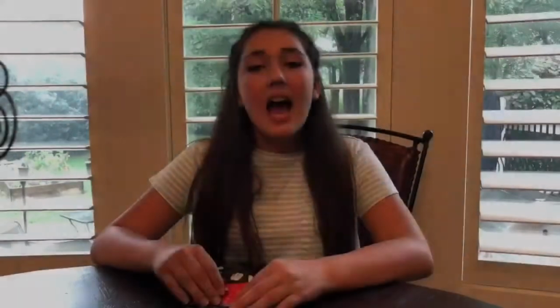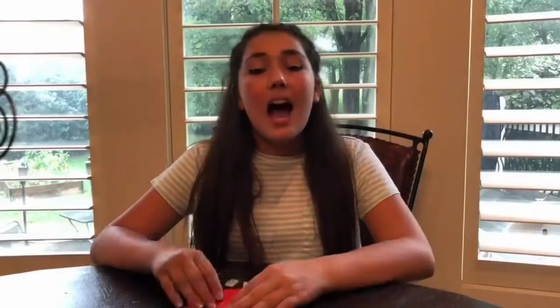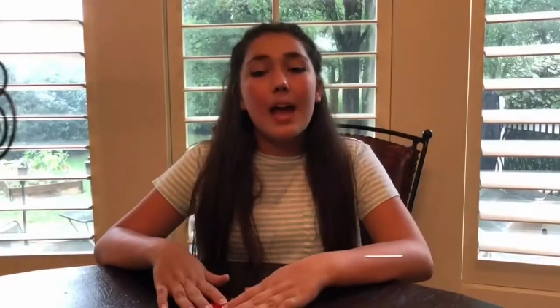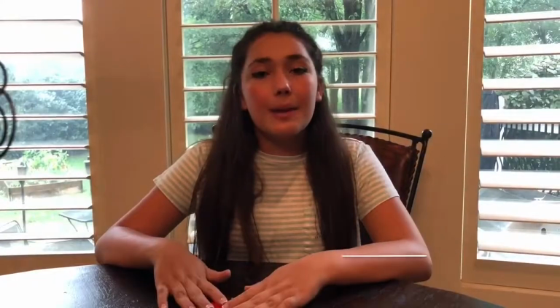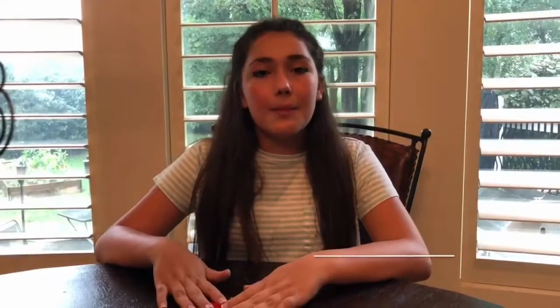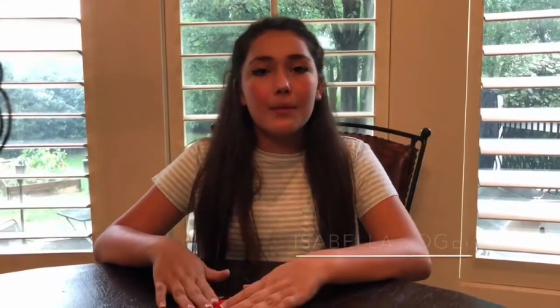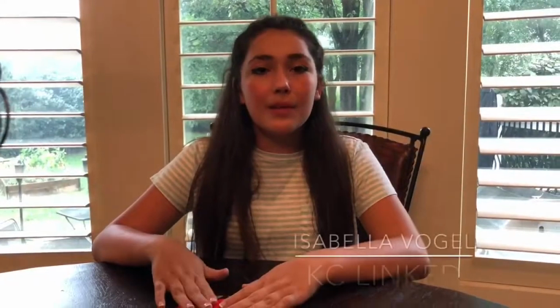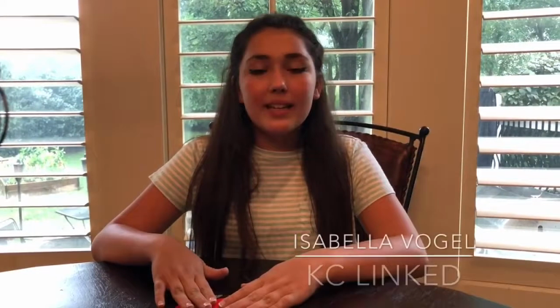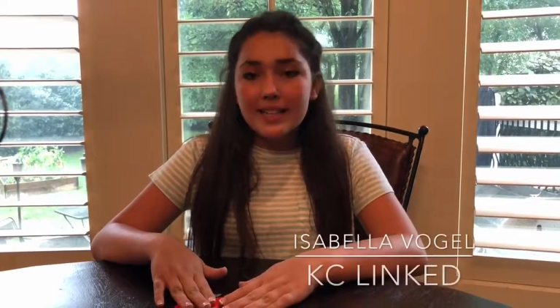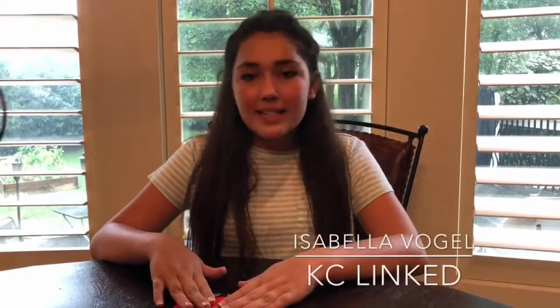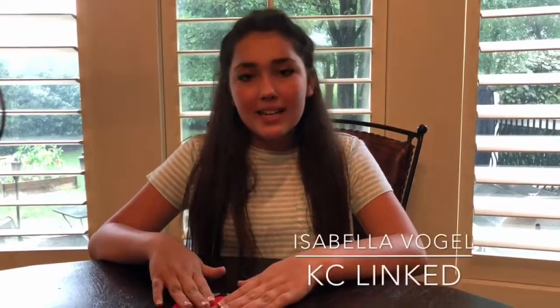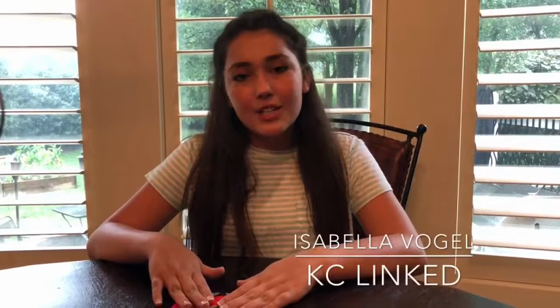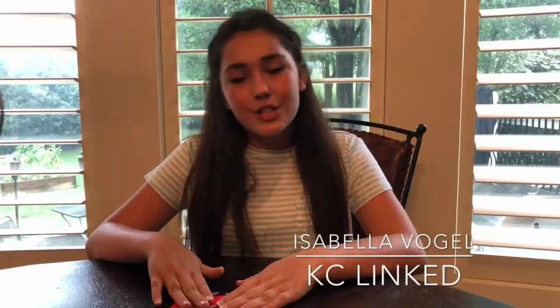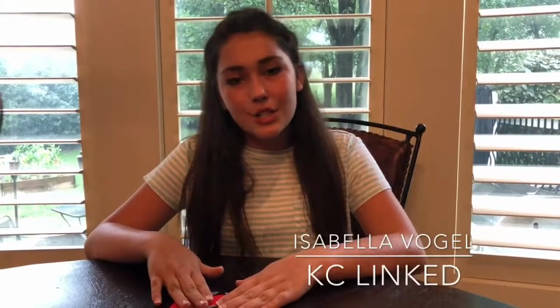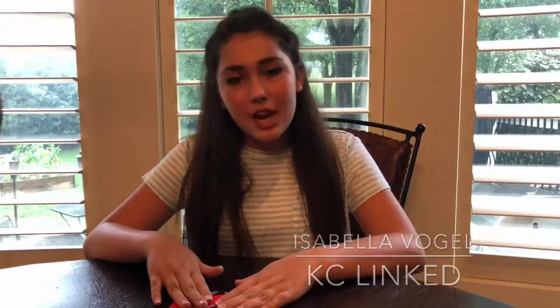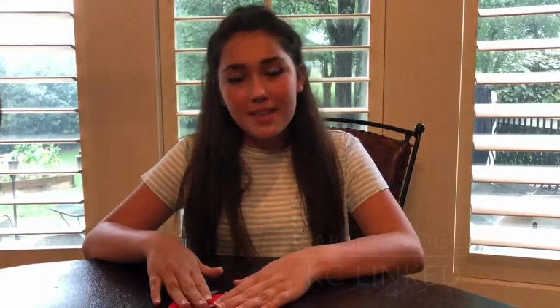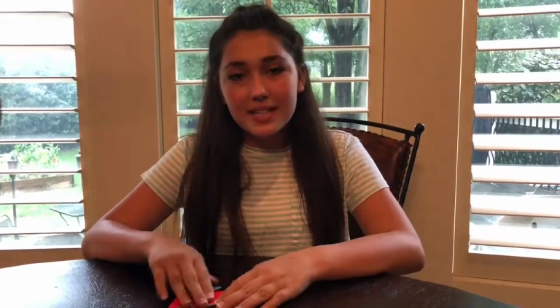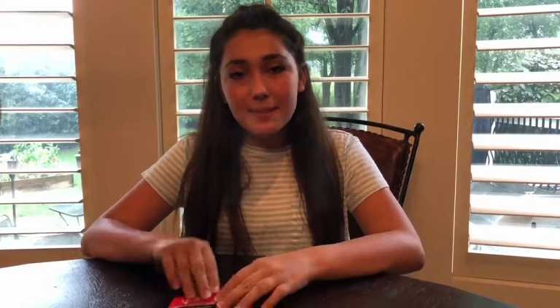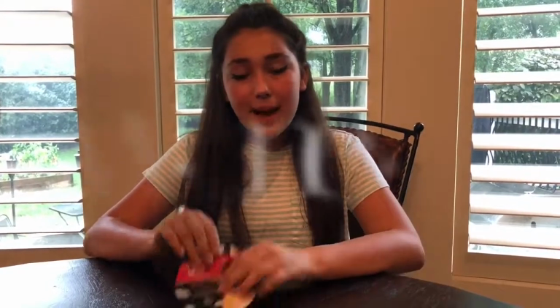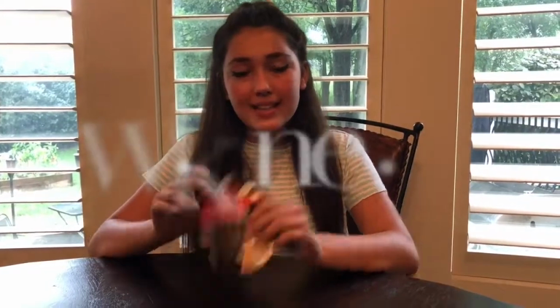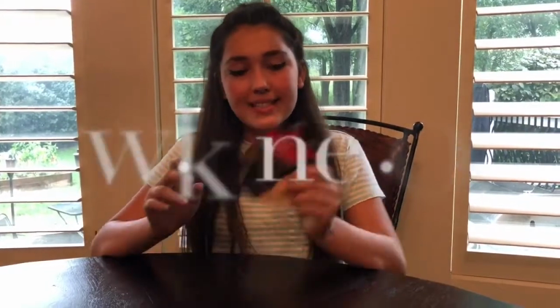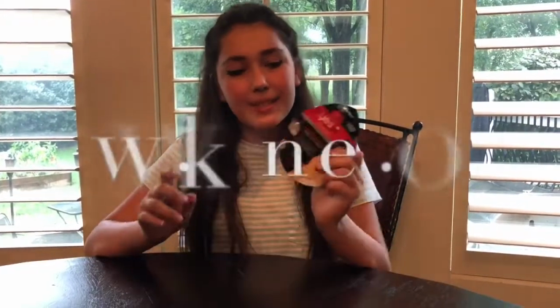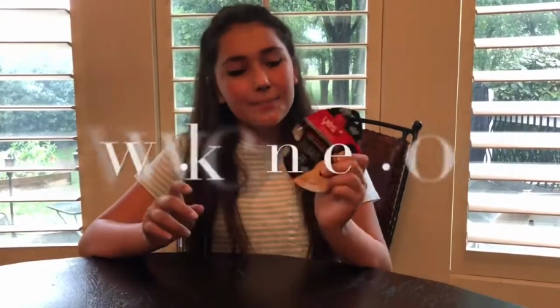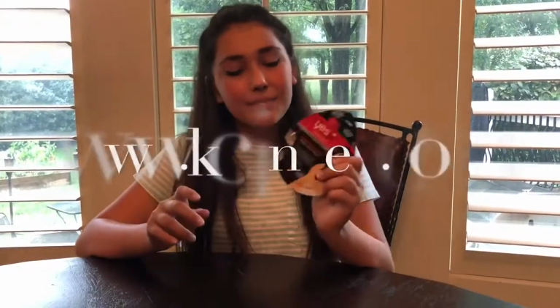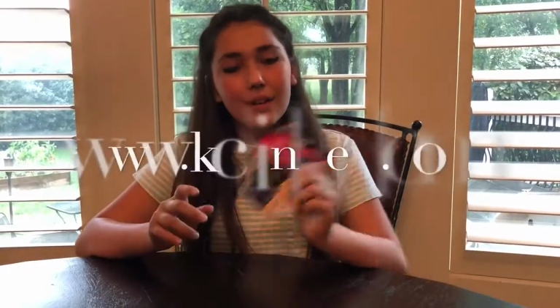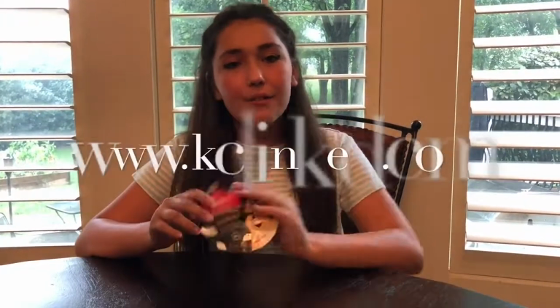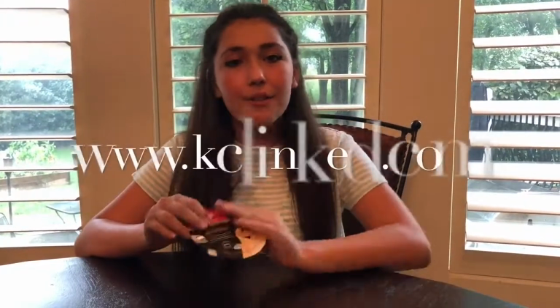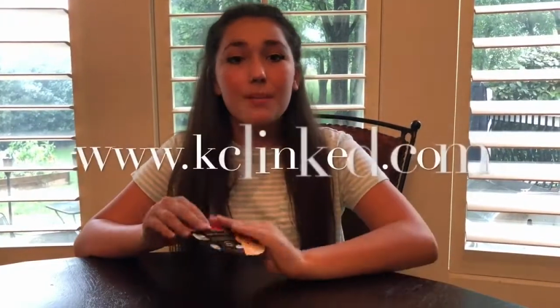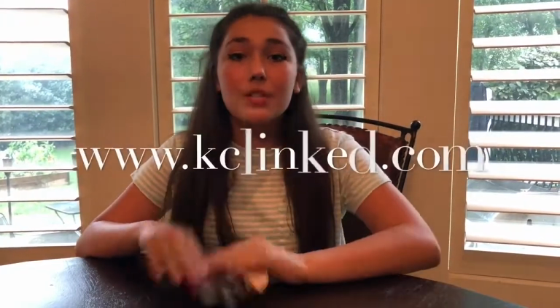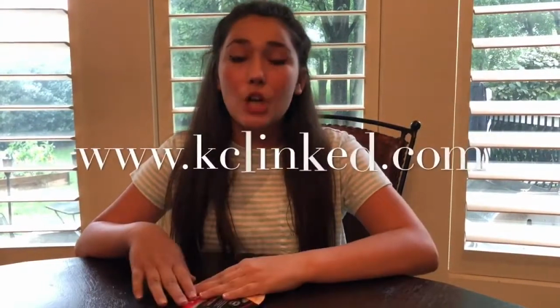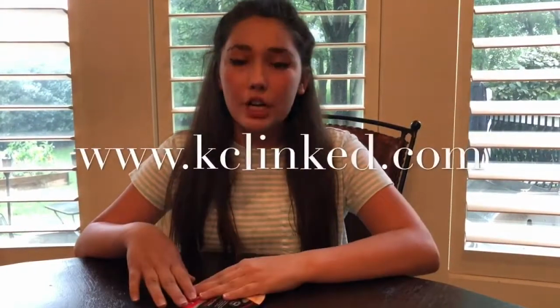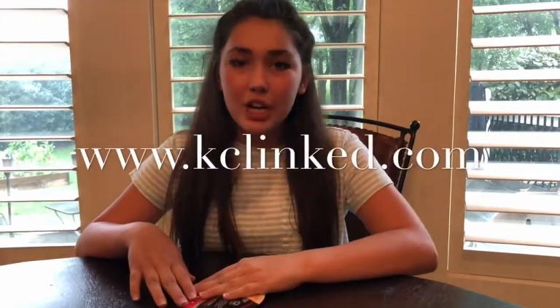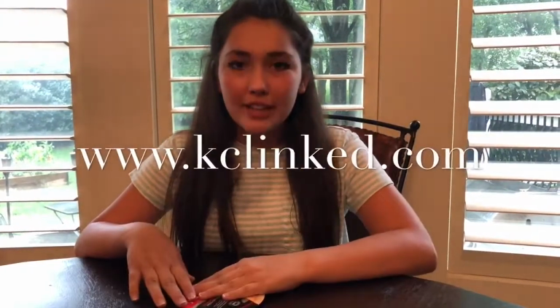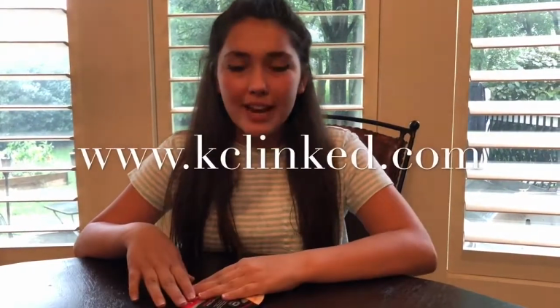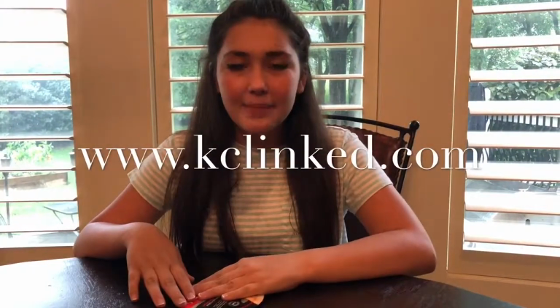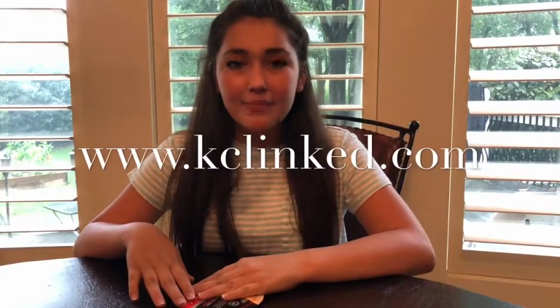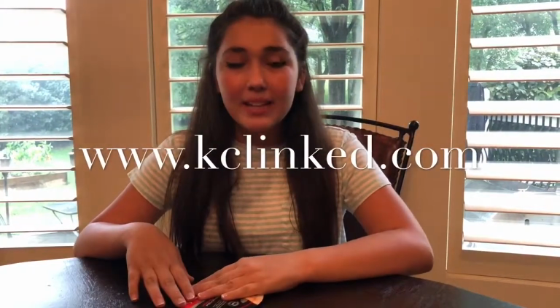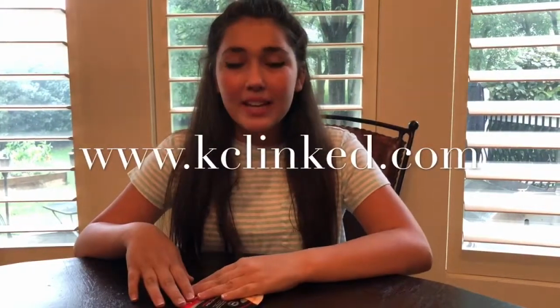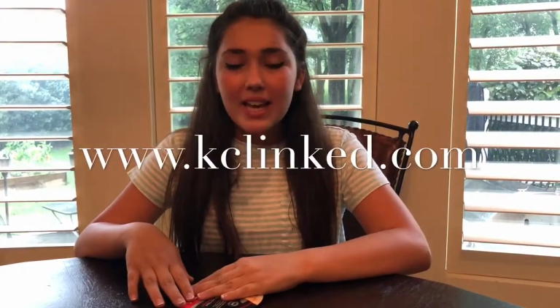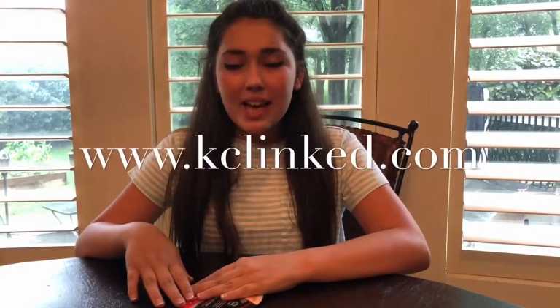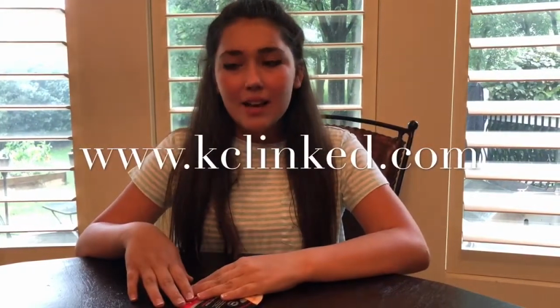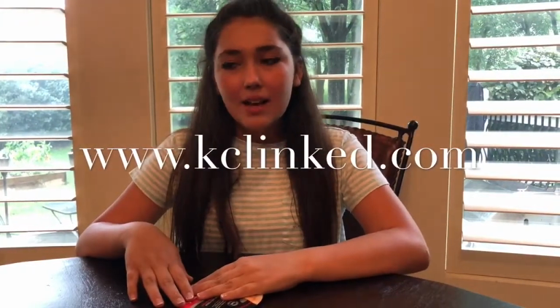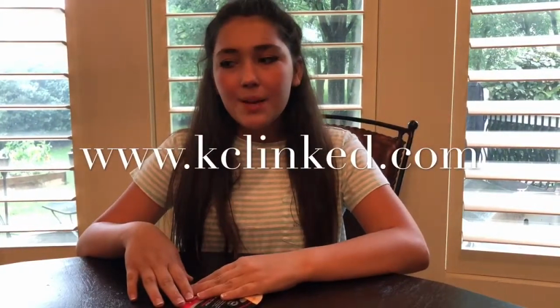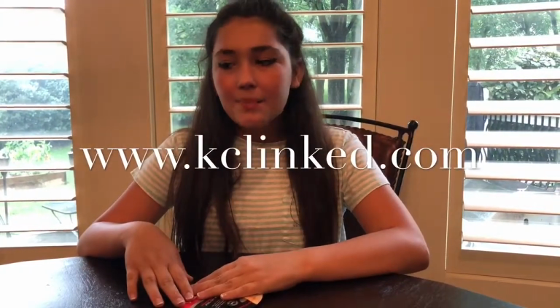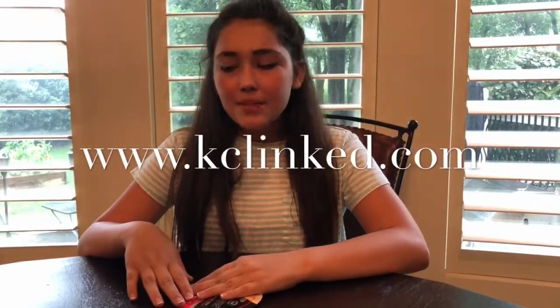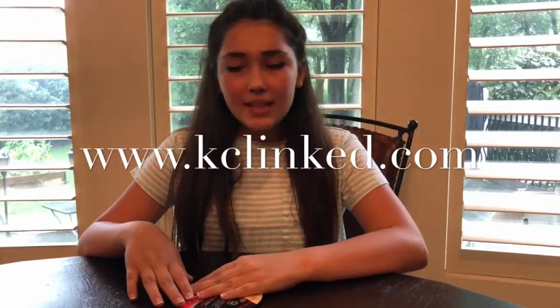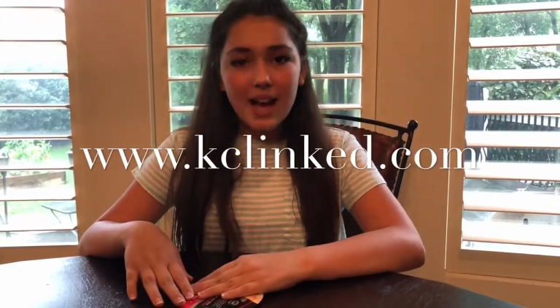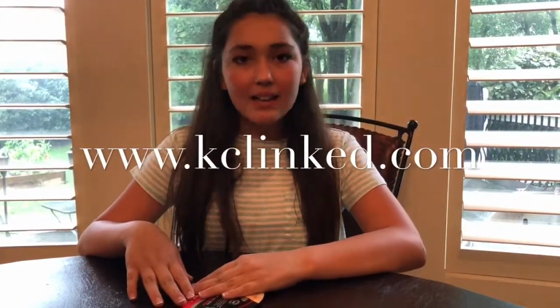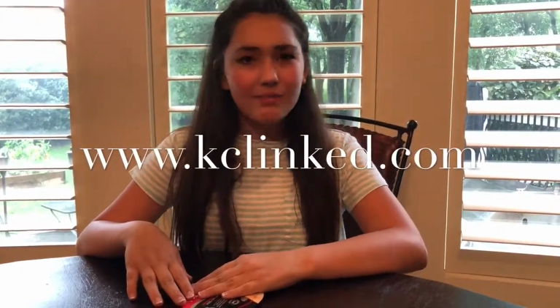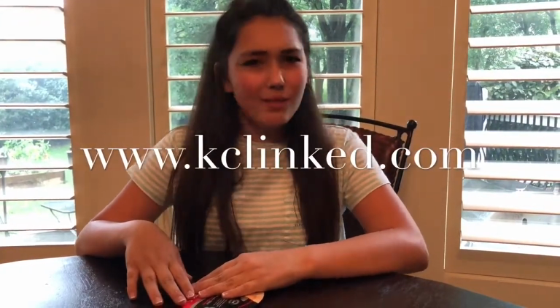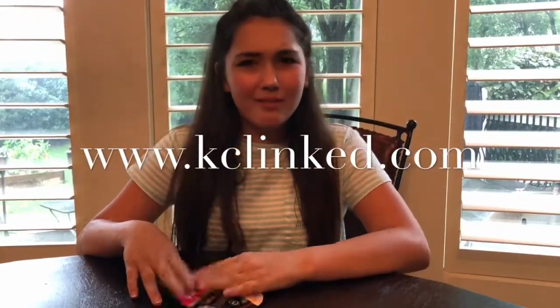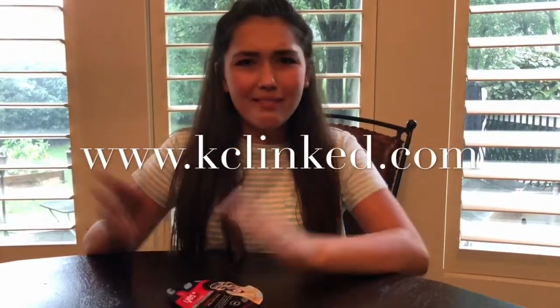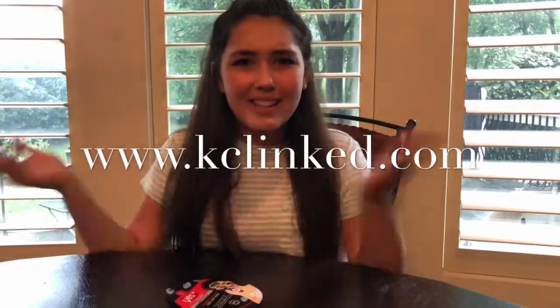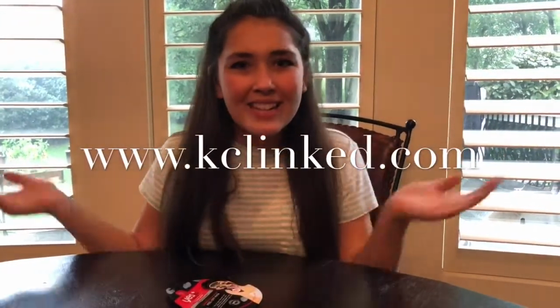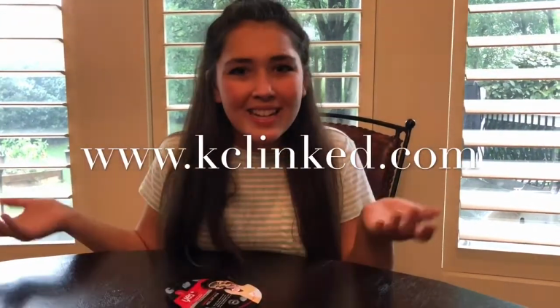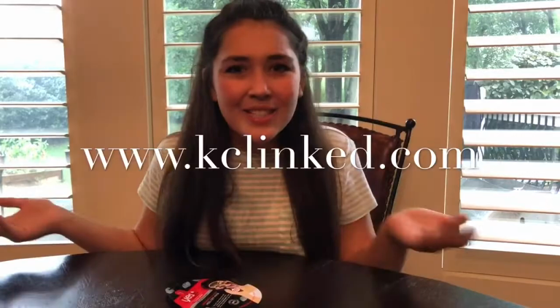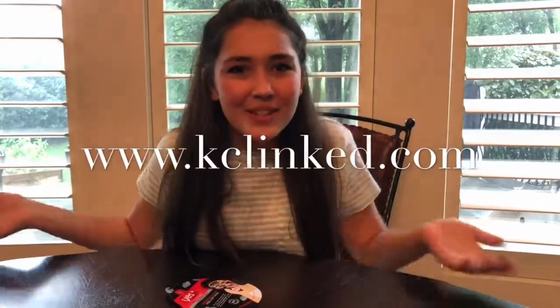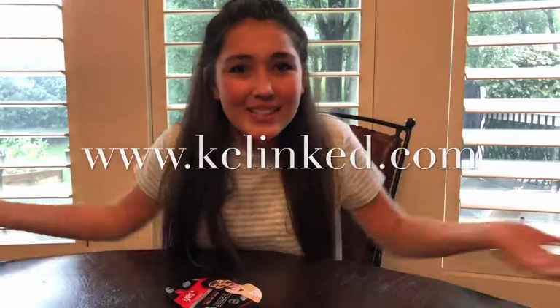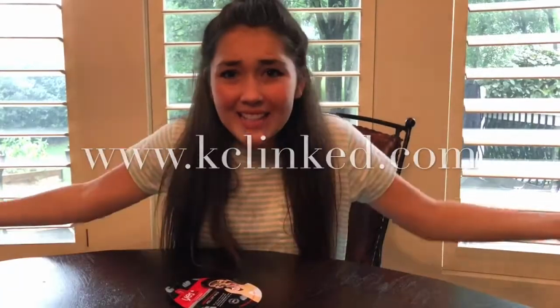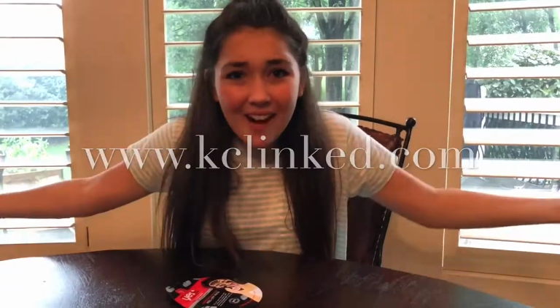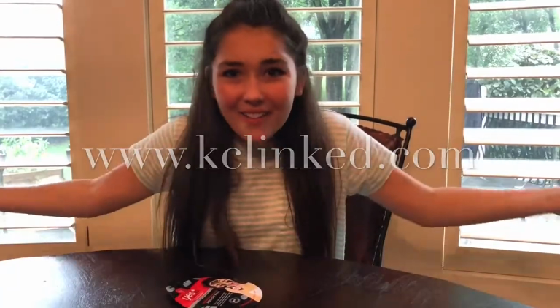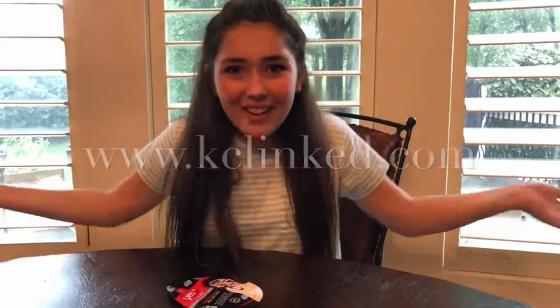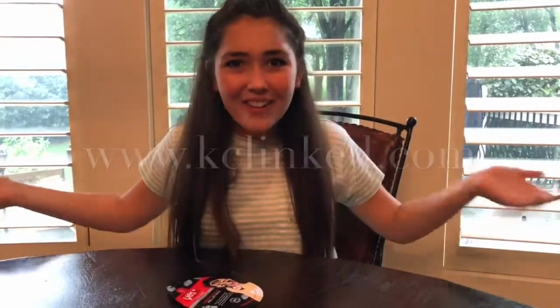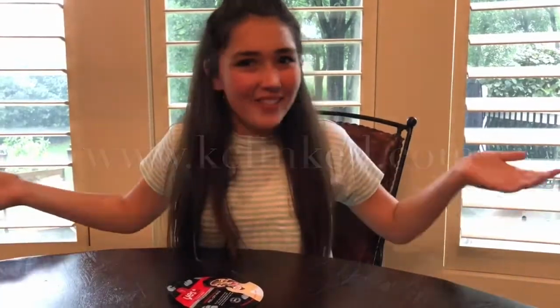I'm really excited to try this mask from Target online. Let's get into it and see how it goes.